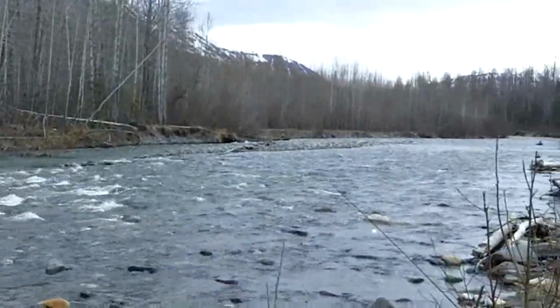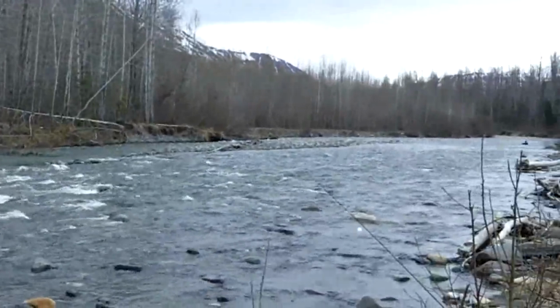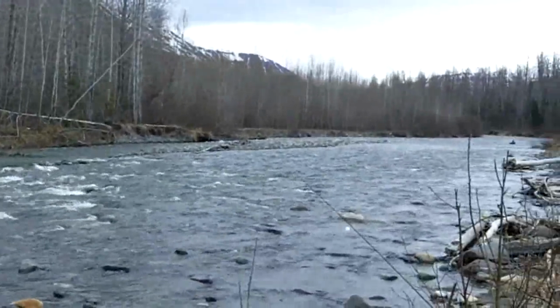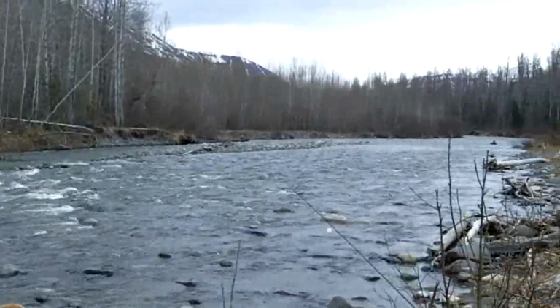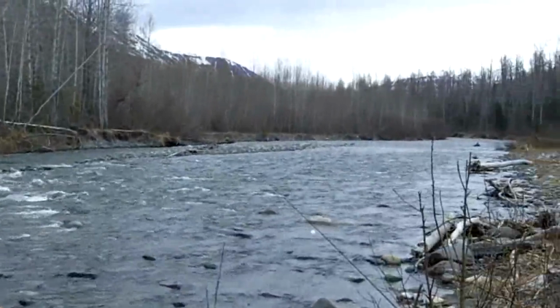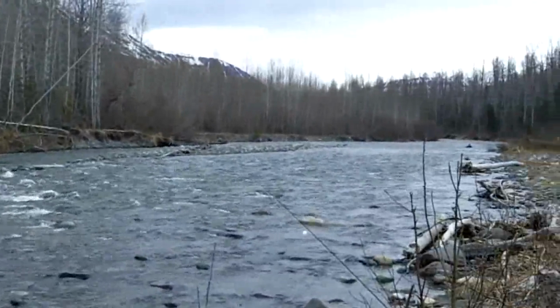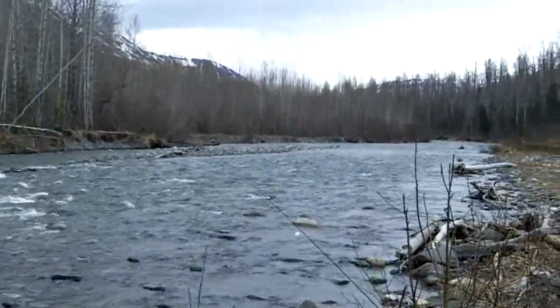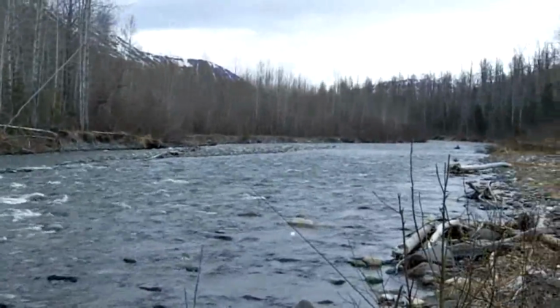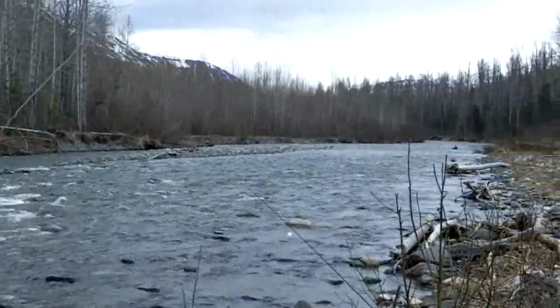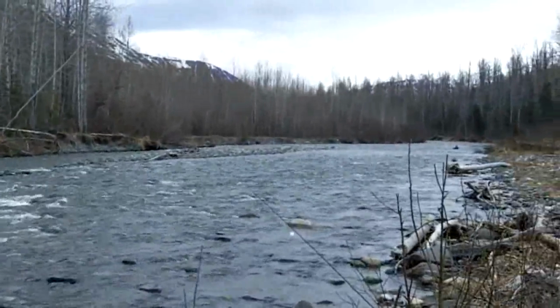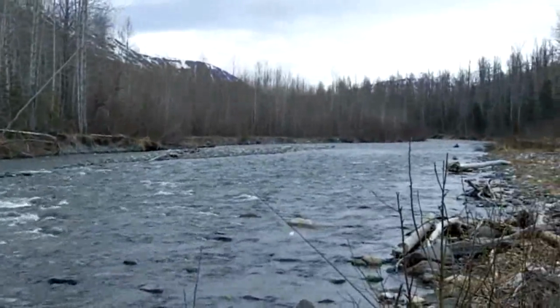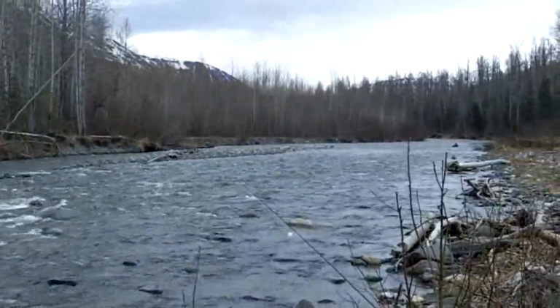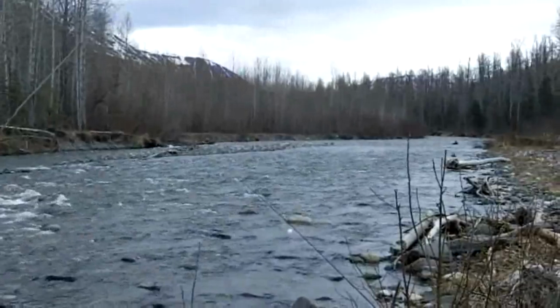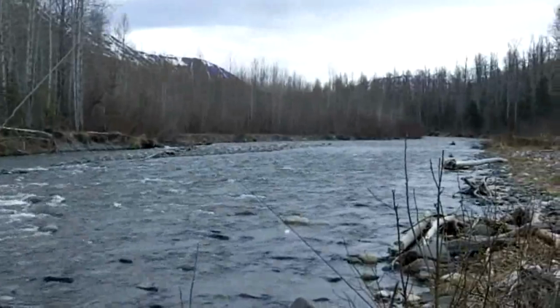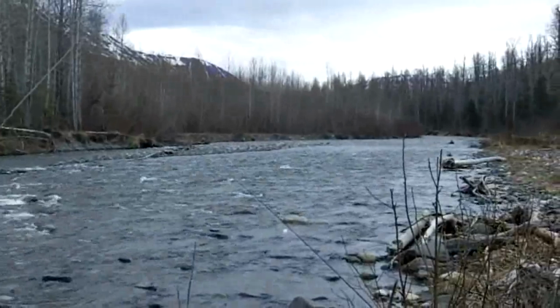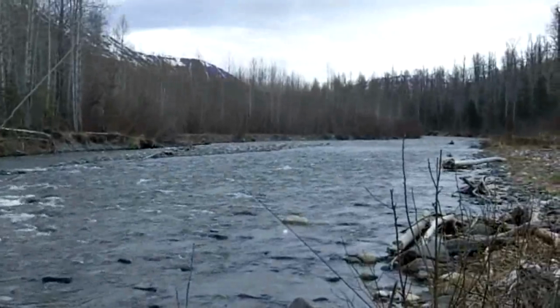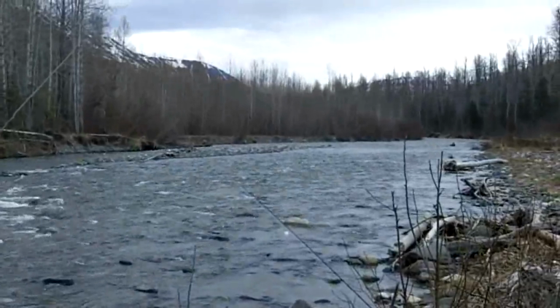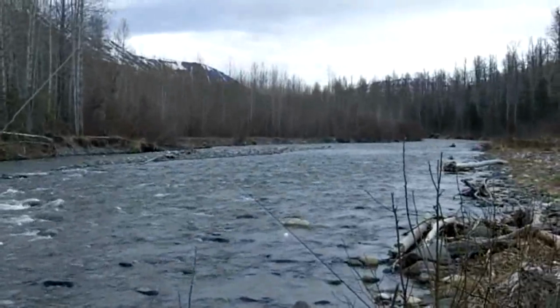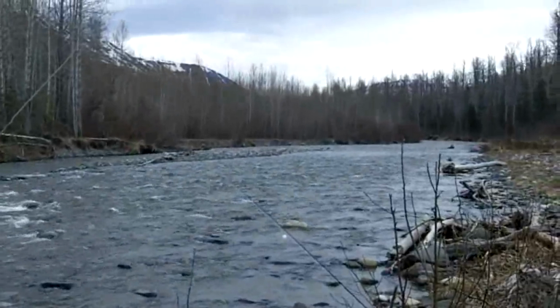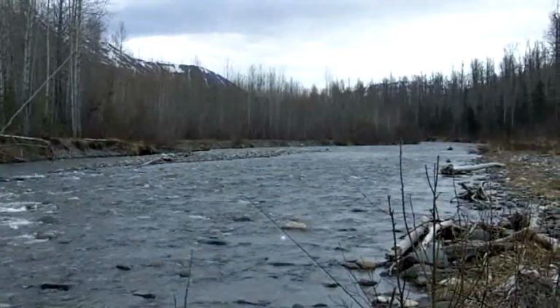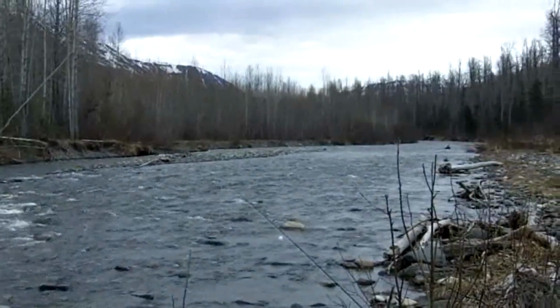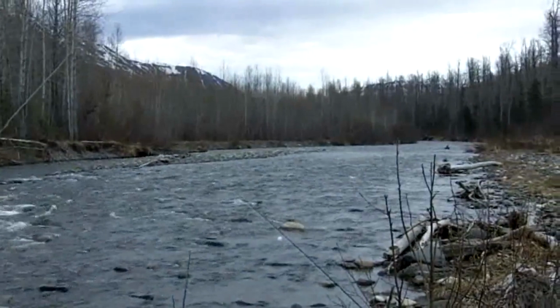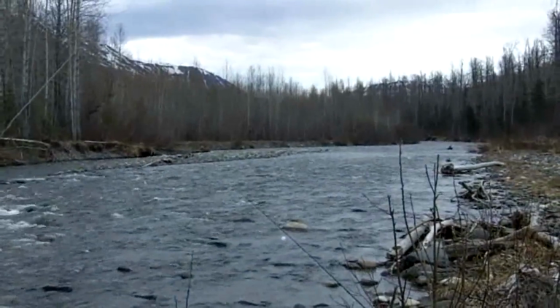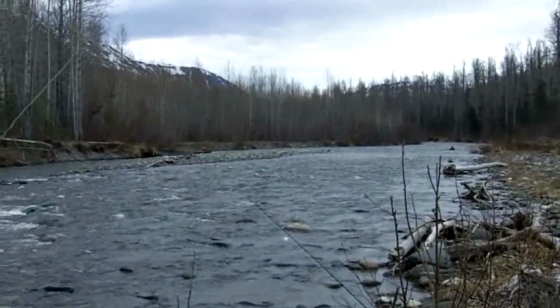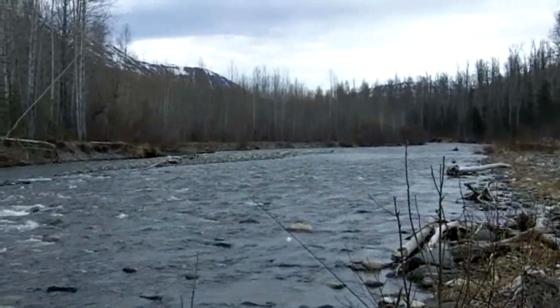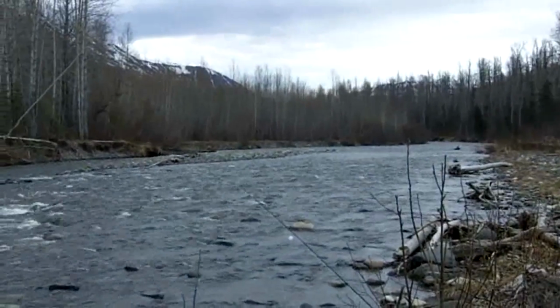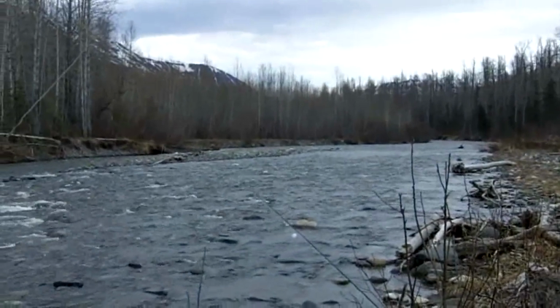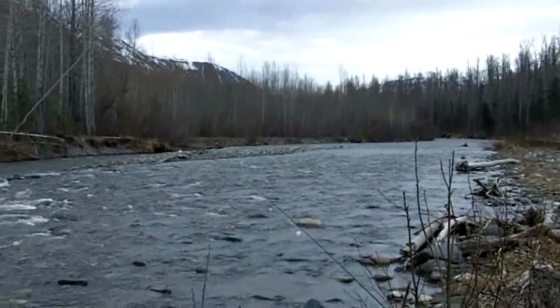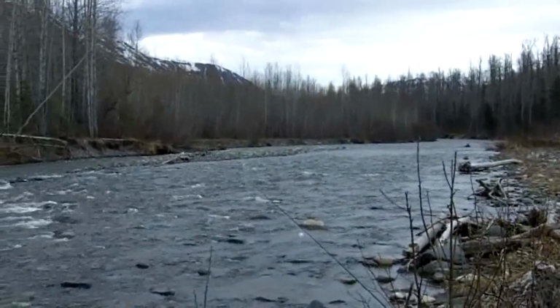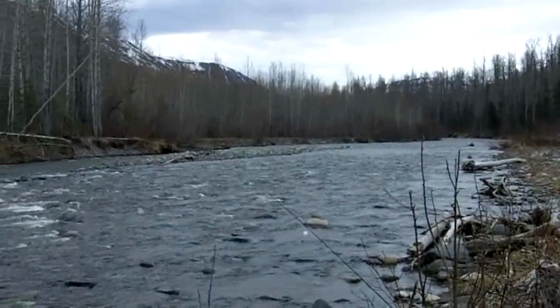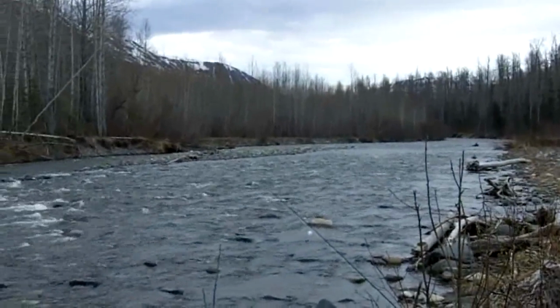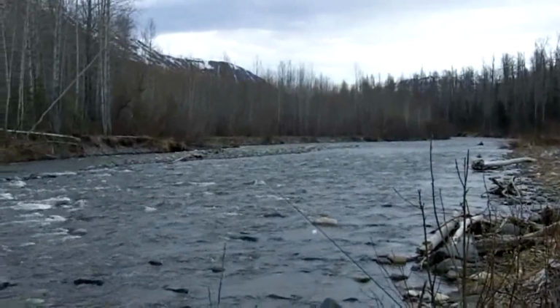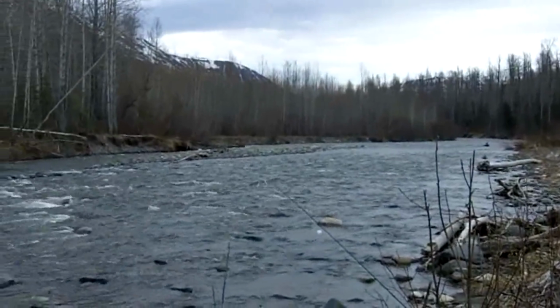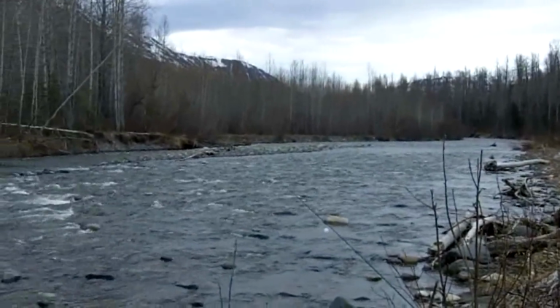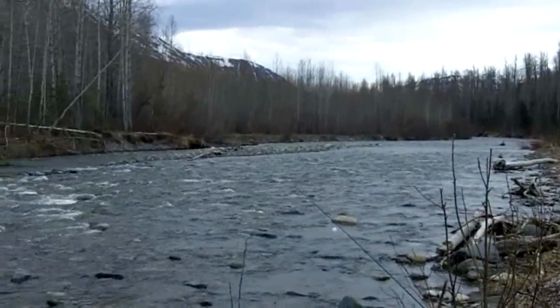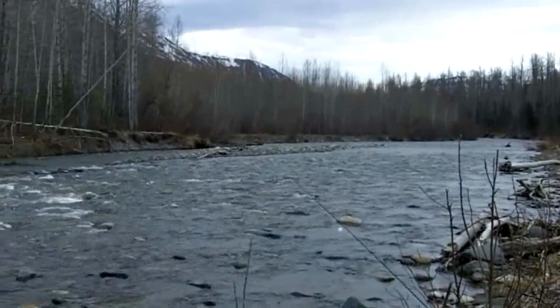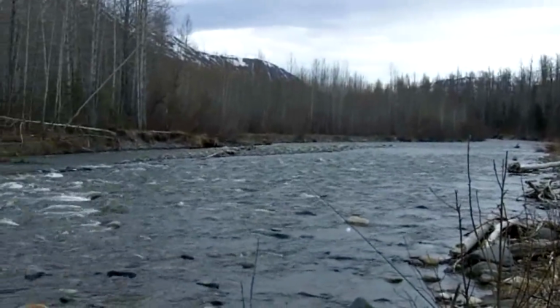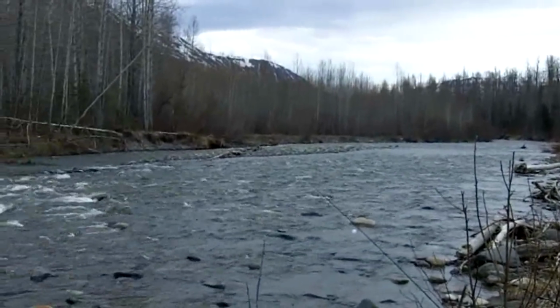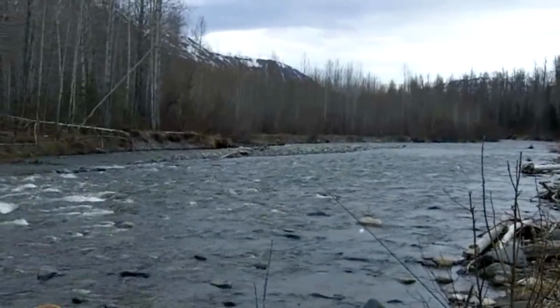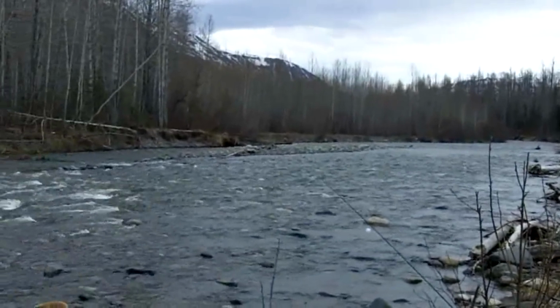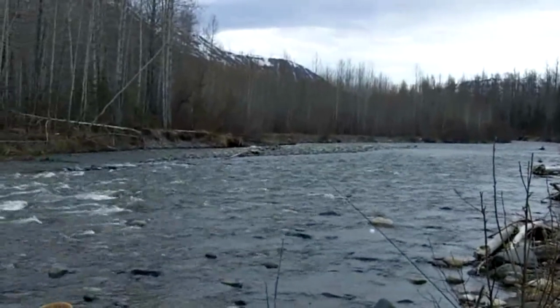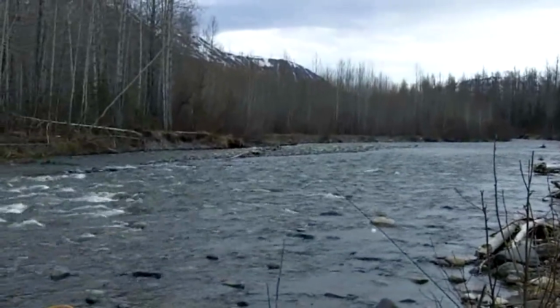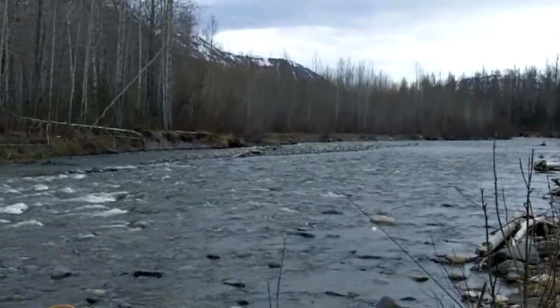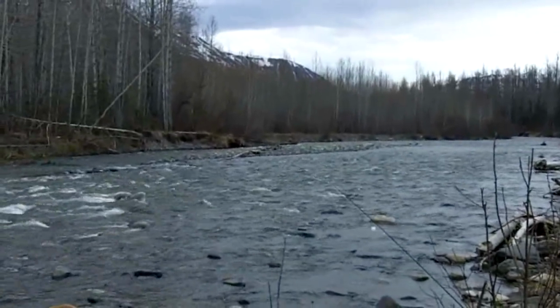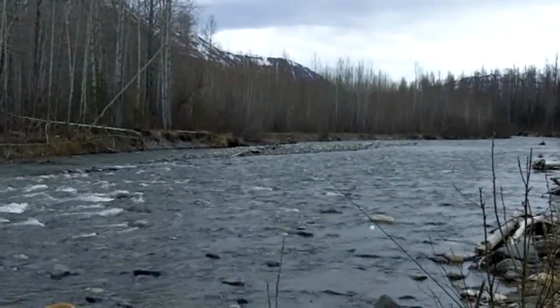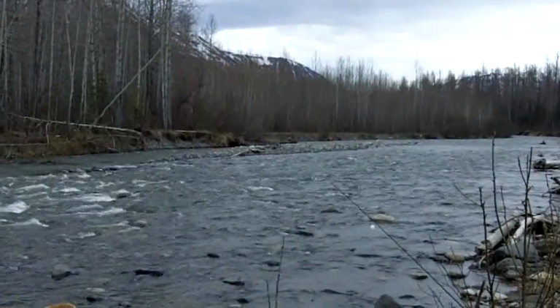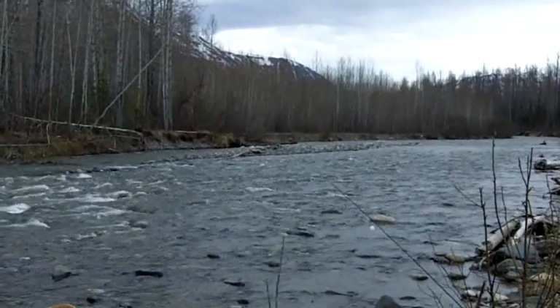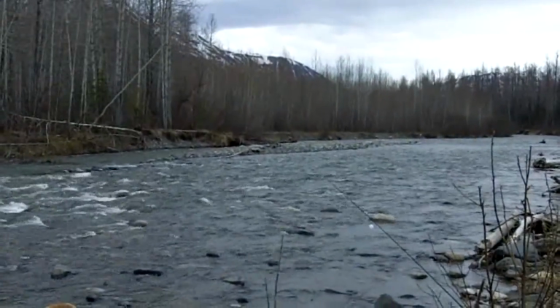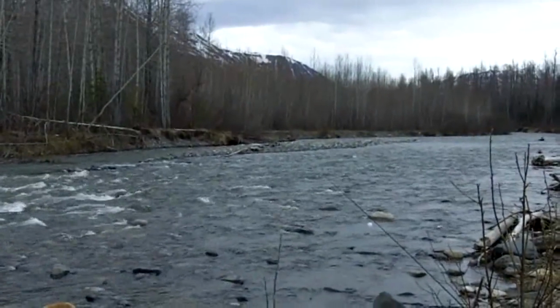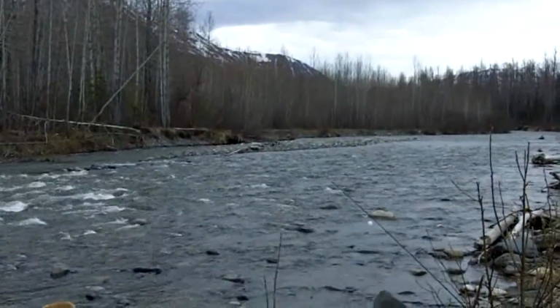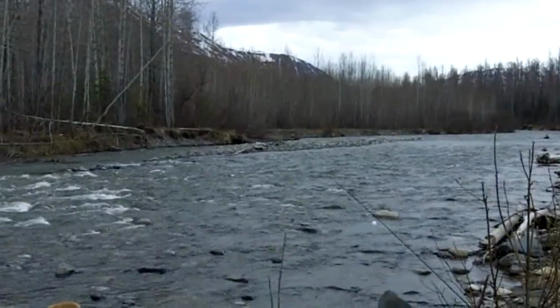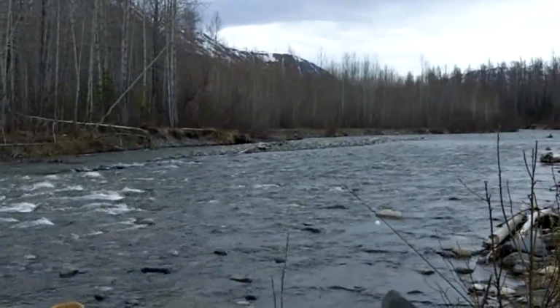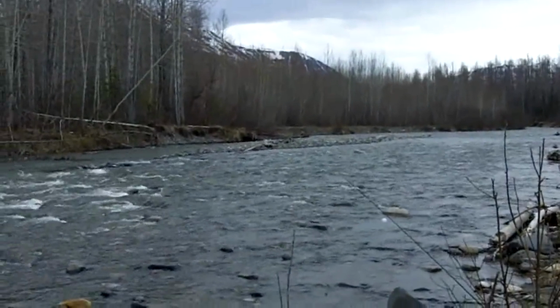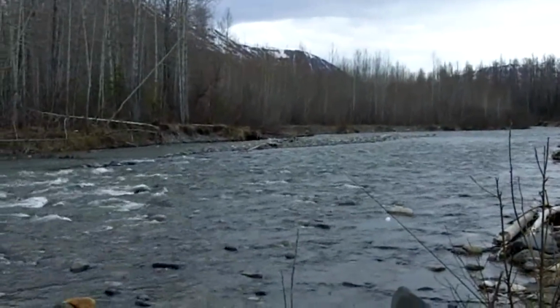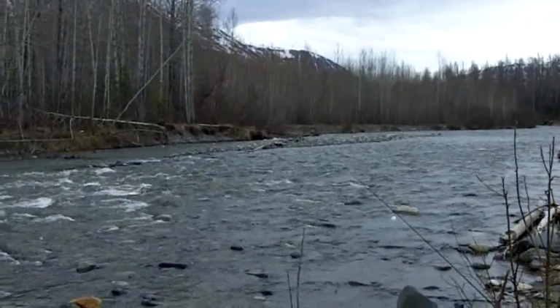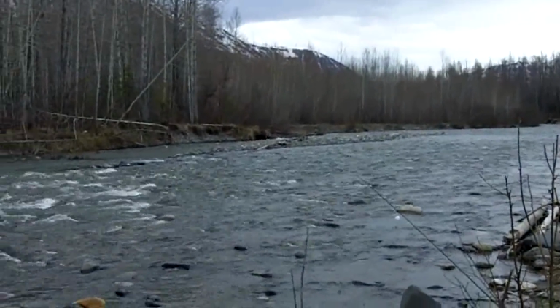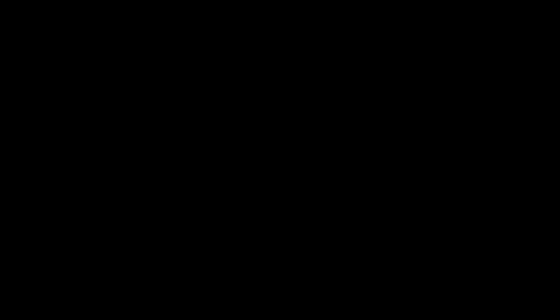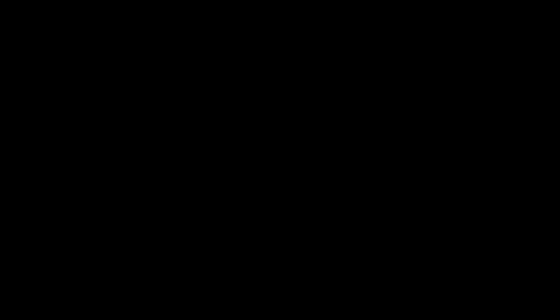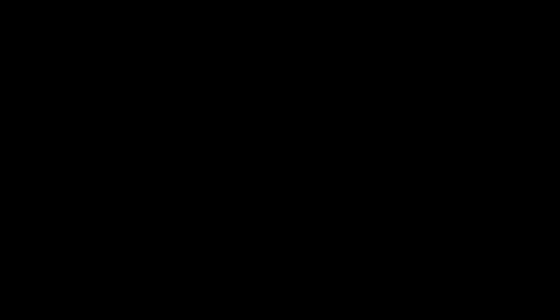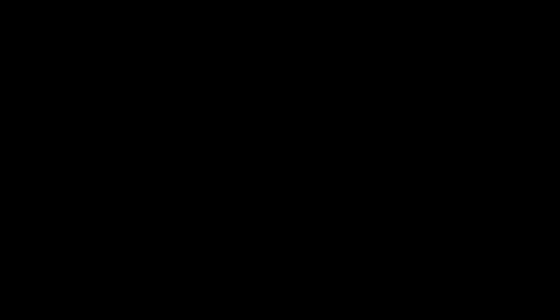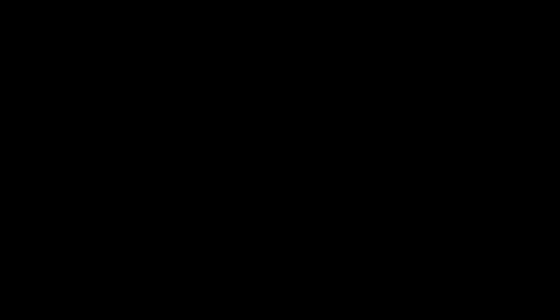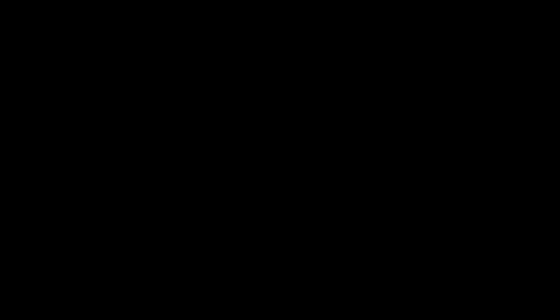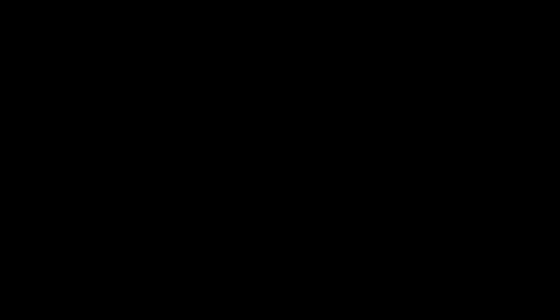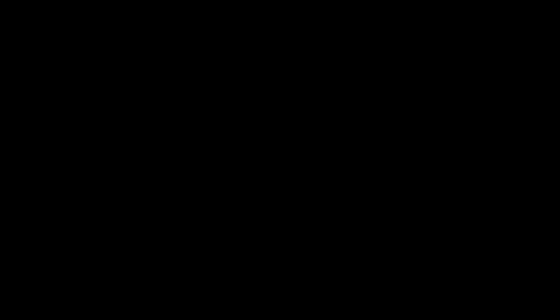That's looking south at the spawning hole. As you can see, the water's a little bit wider than normal, but not much — almost normal.